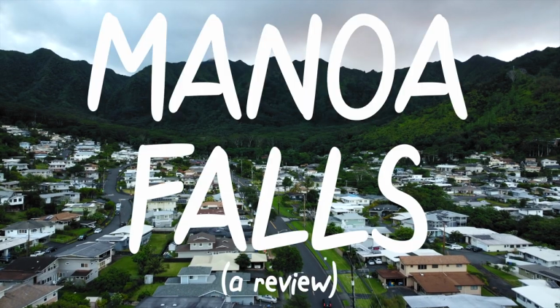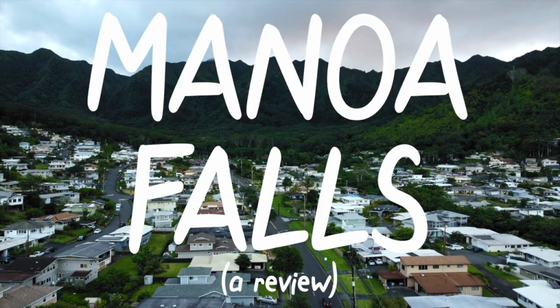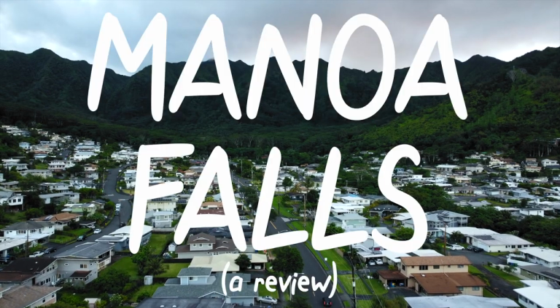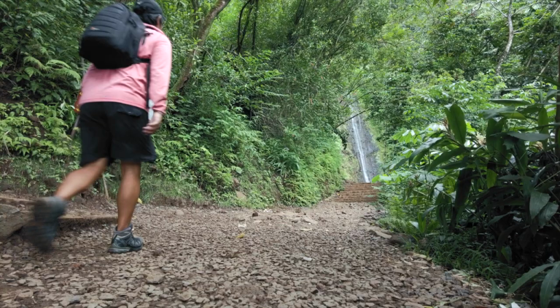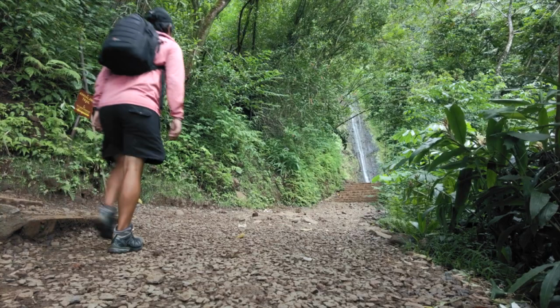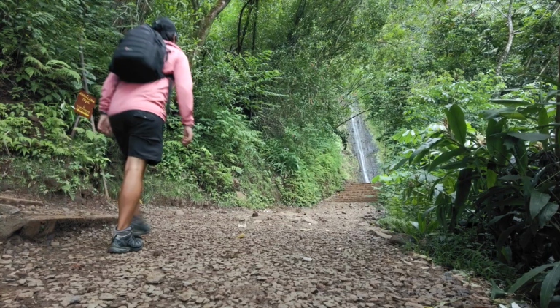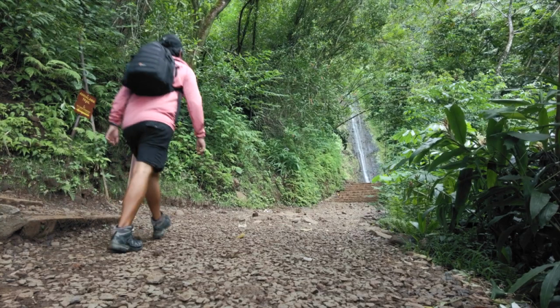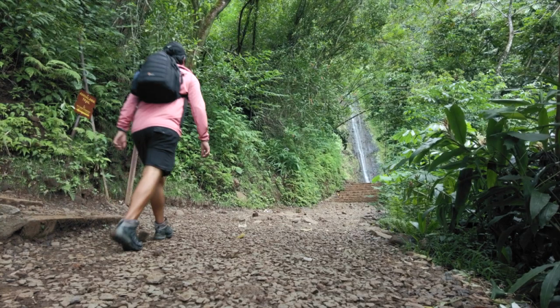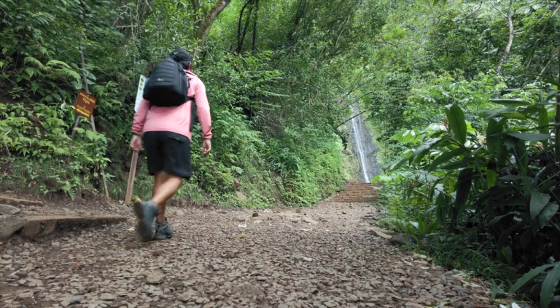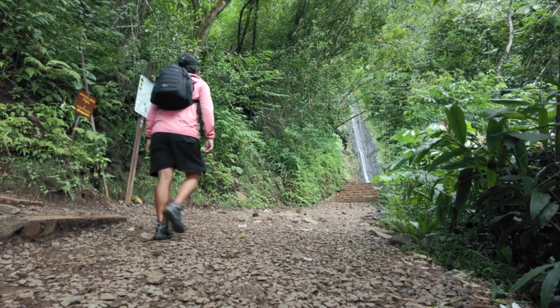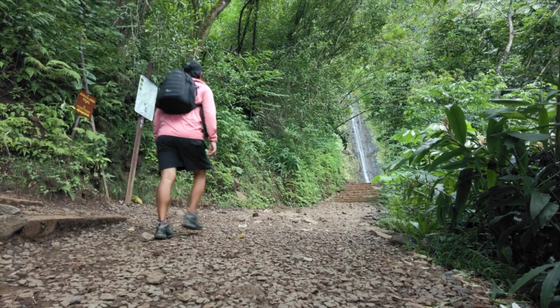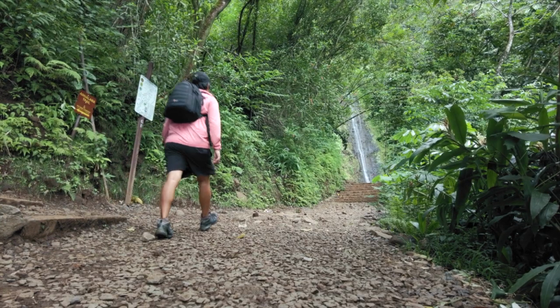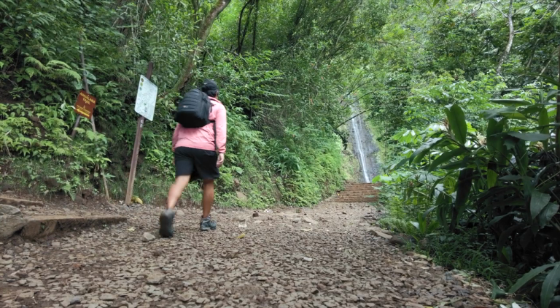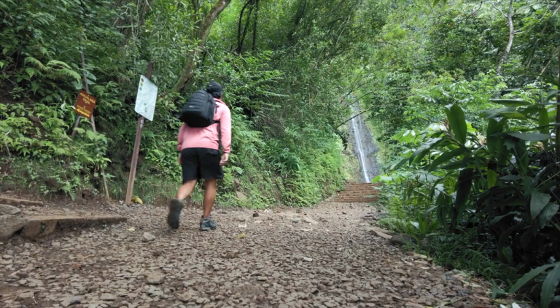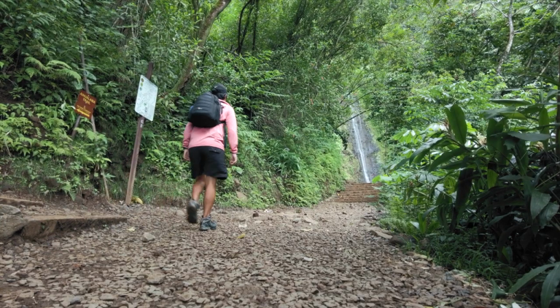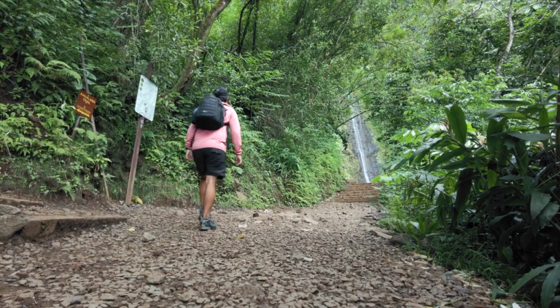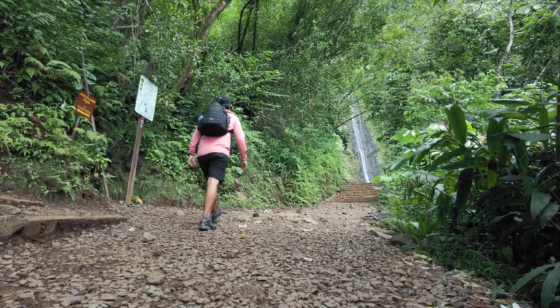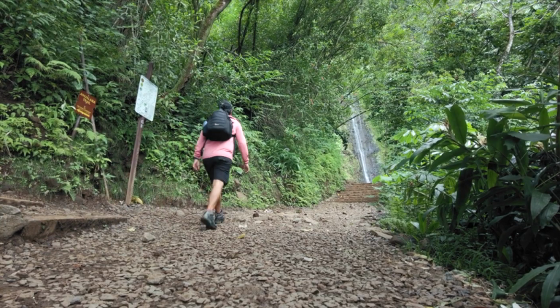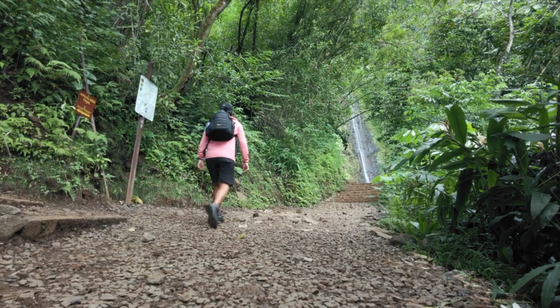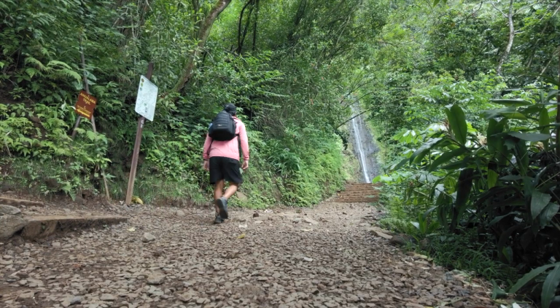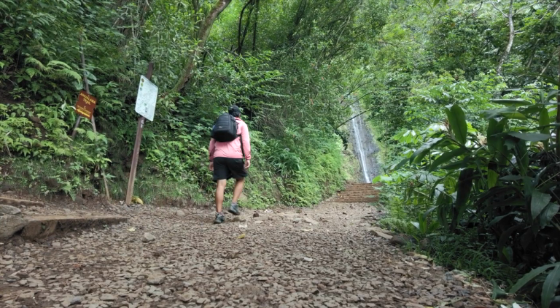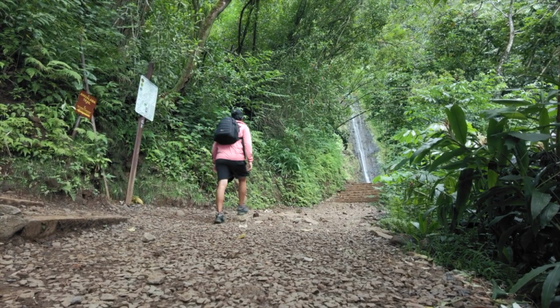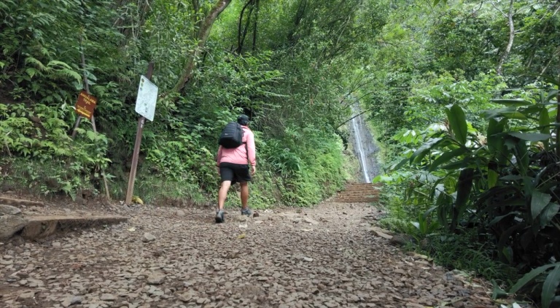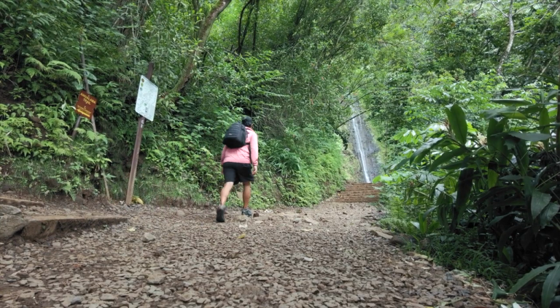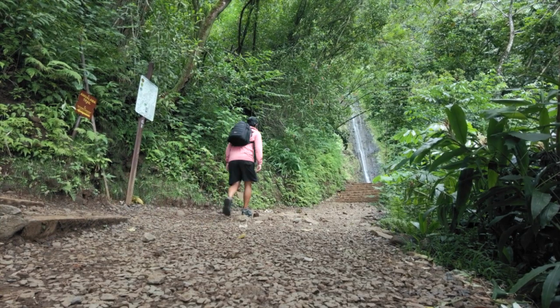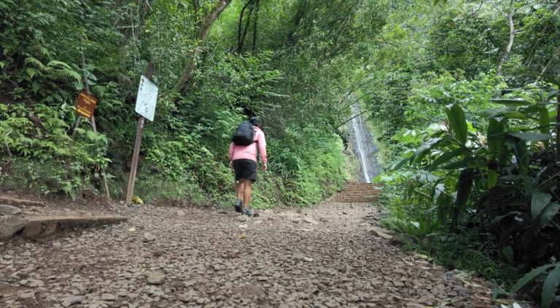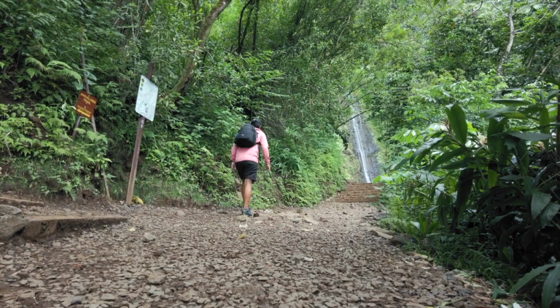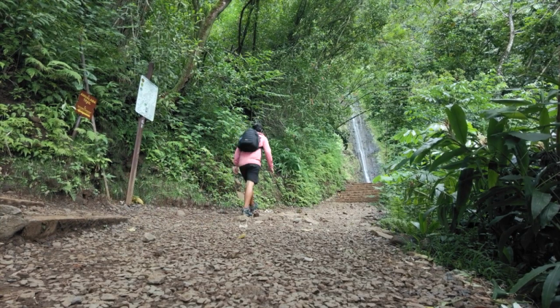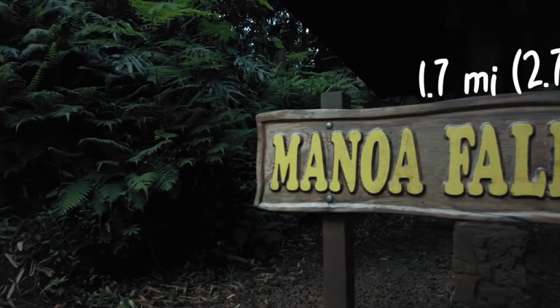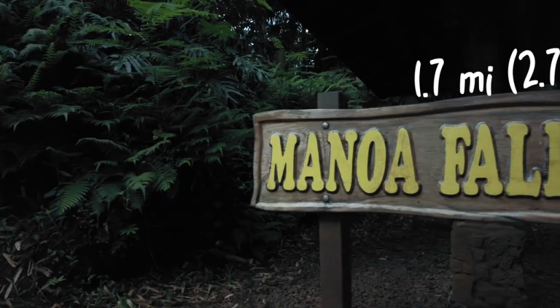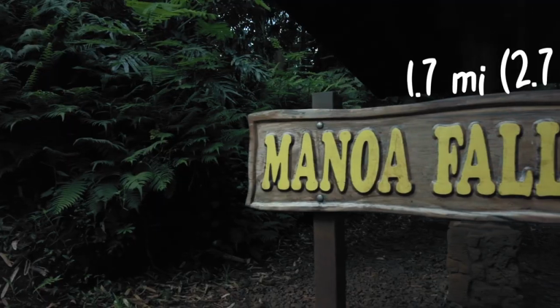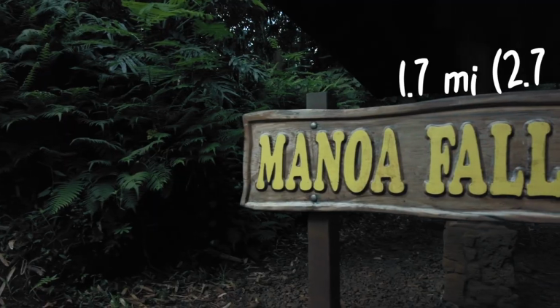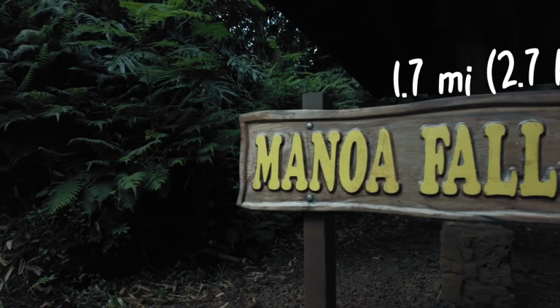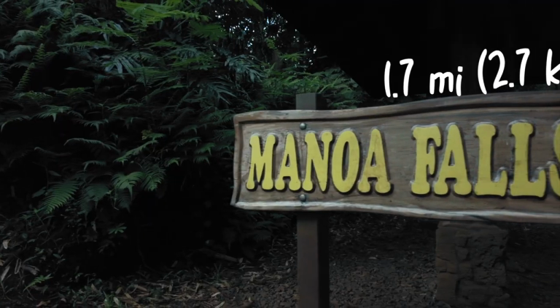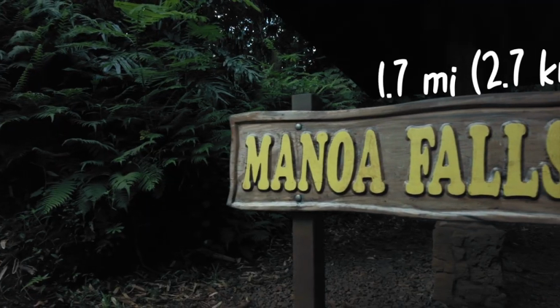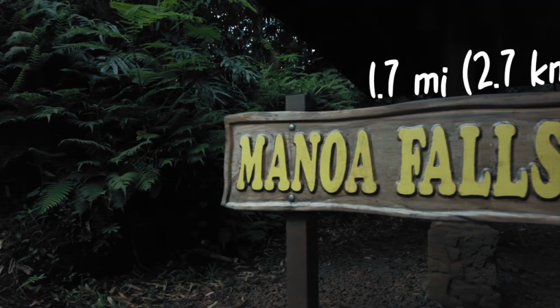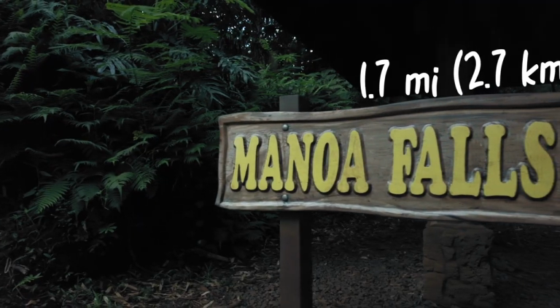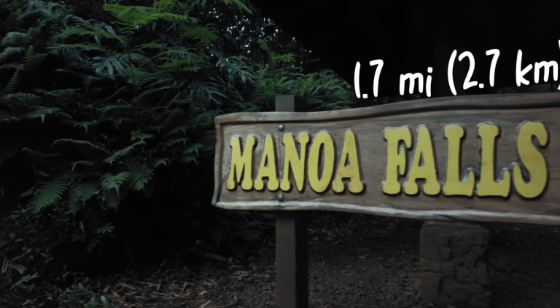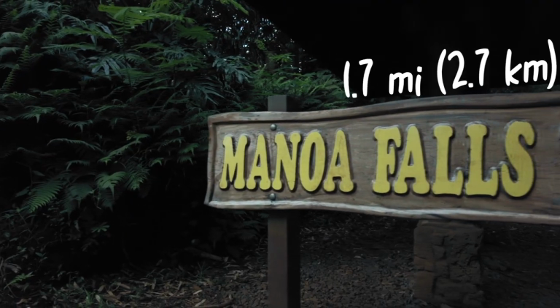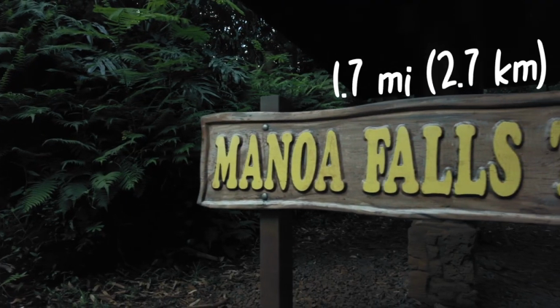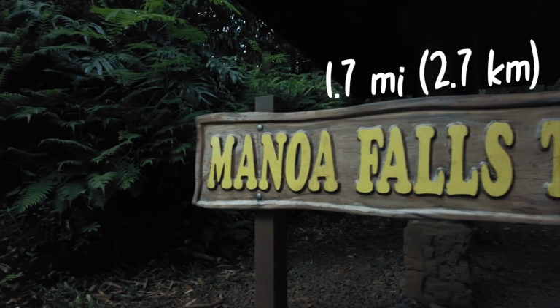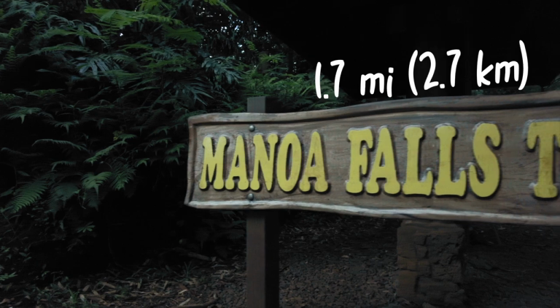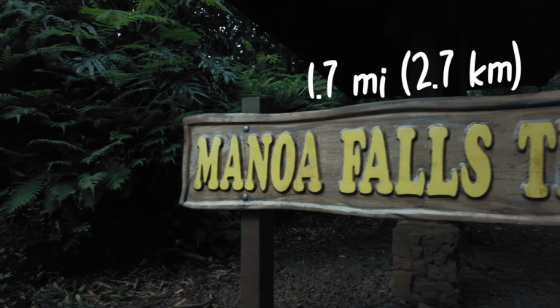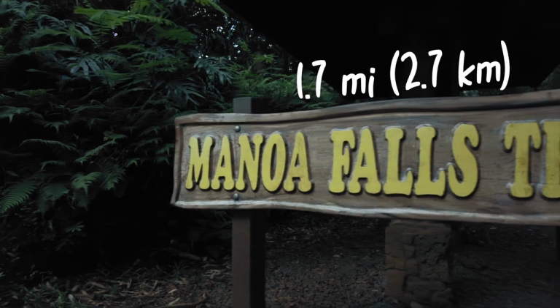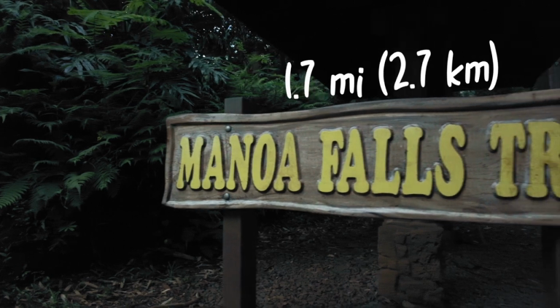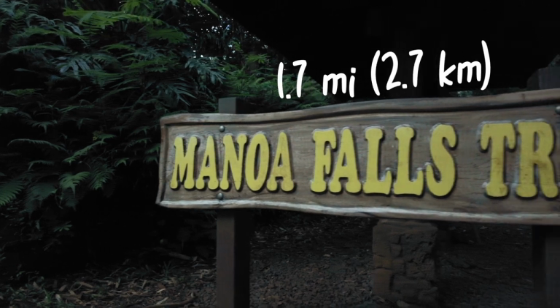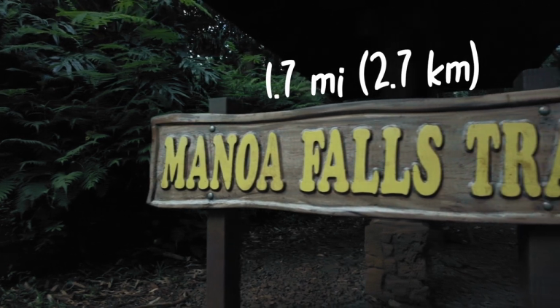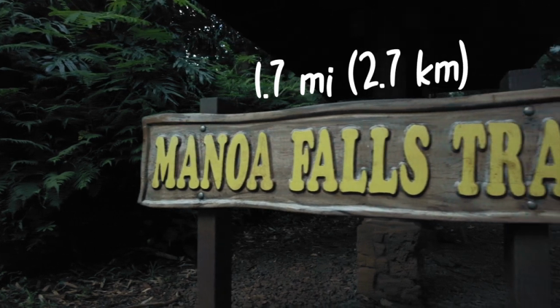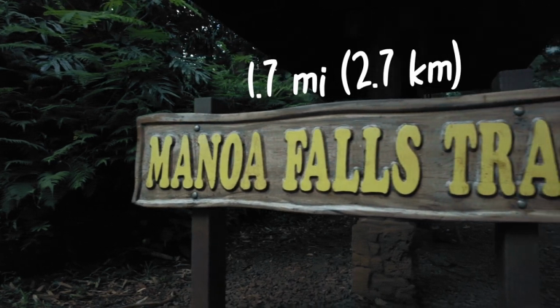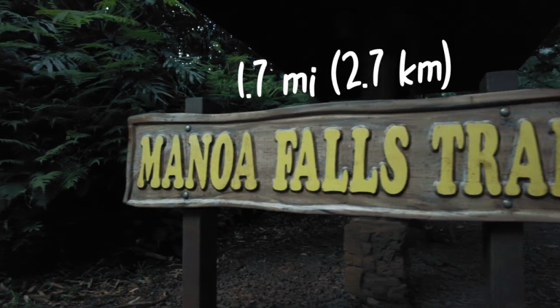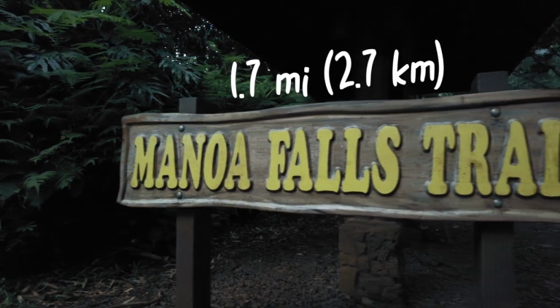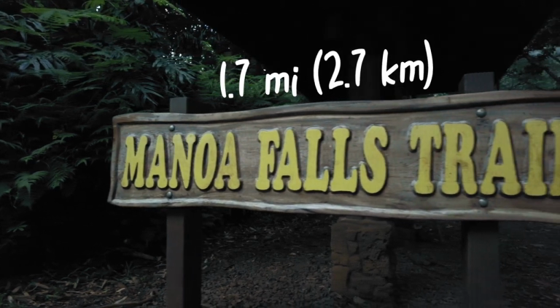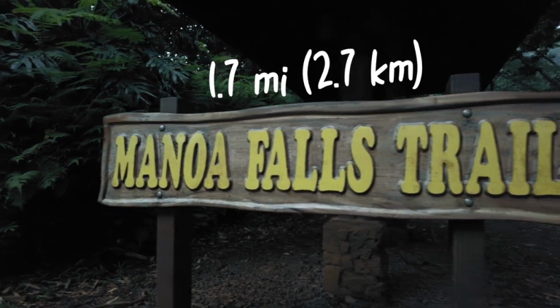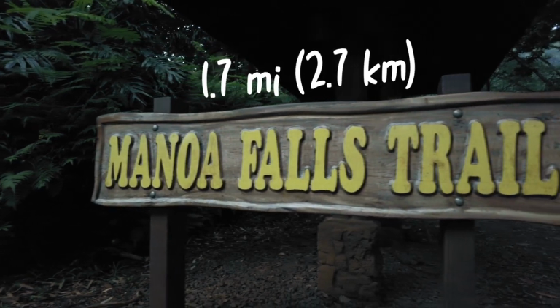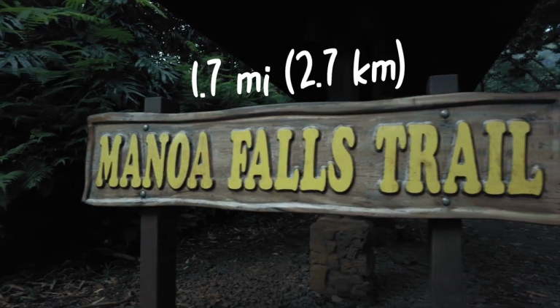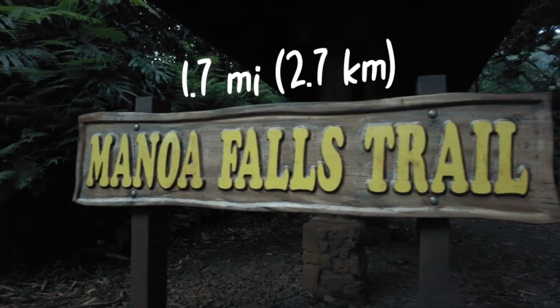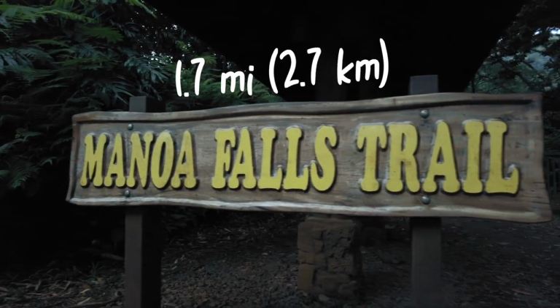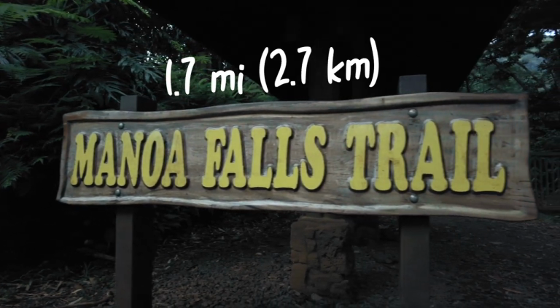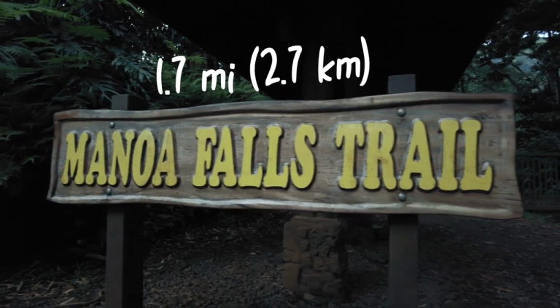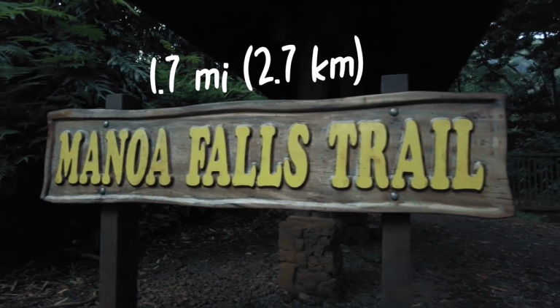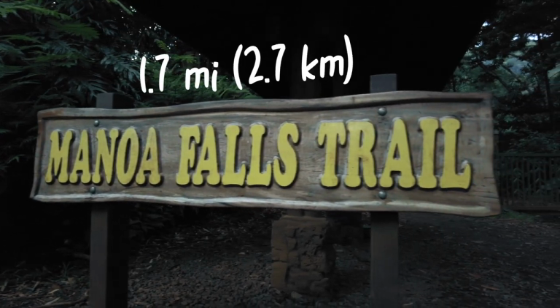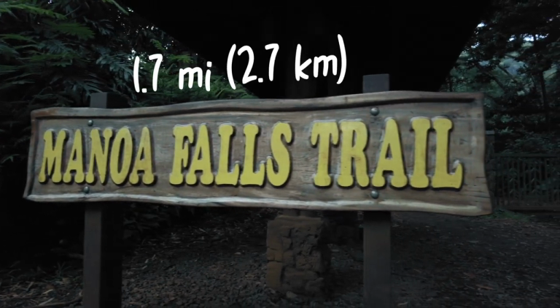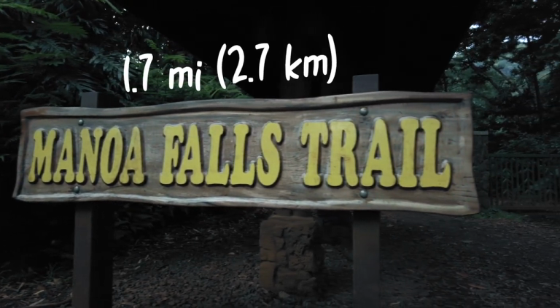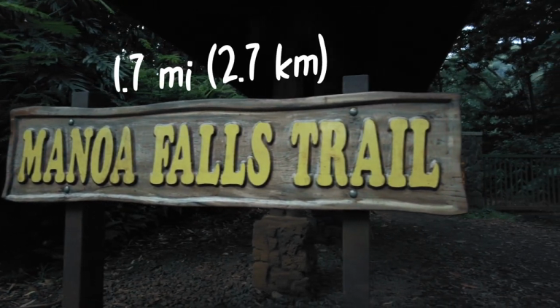This is a review of the popular and recently renovated 1.7 mile out-and-back Manoa Falls hike.